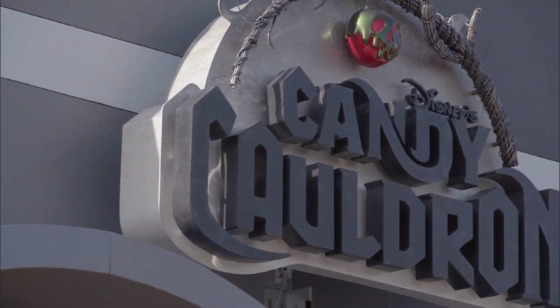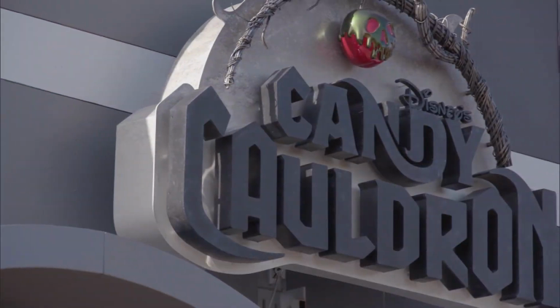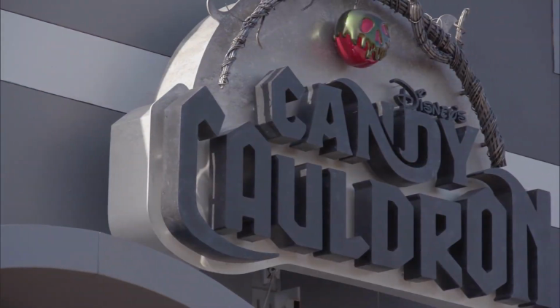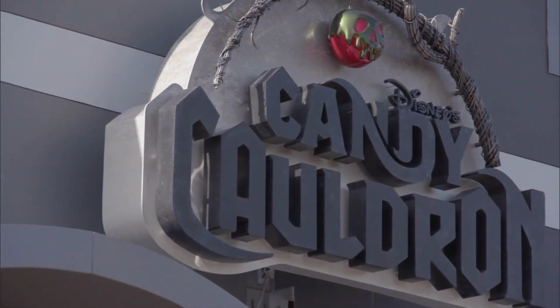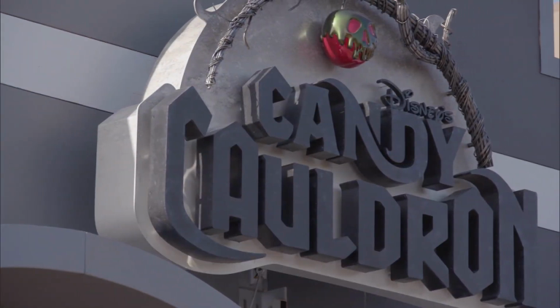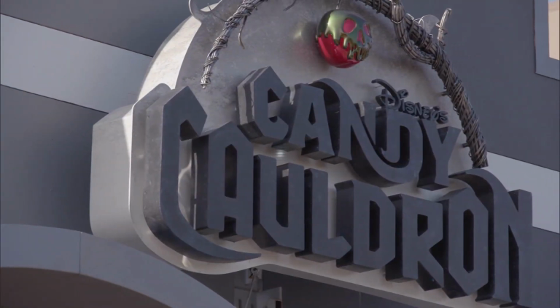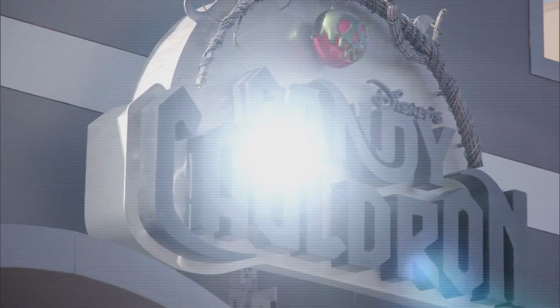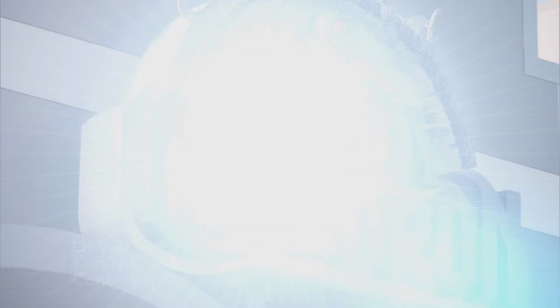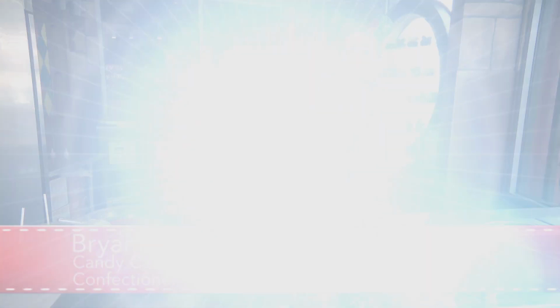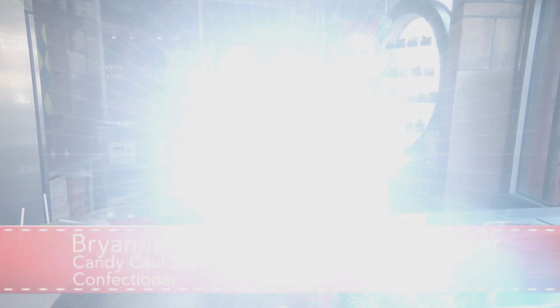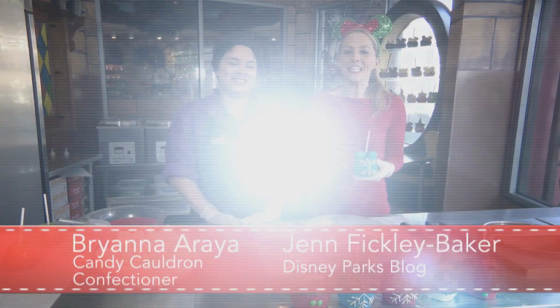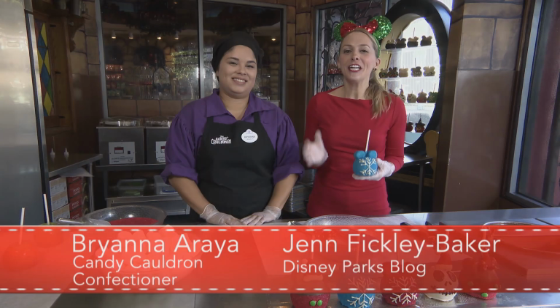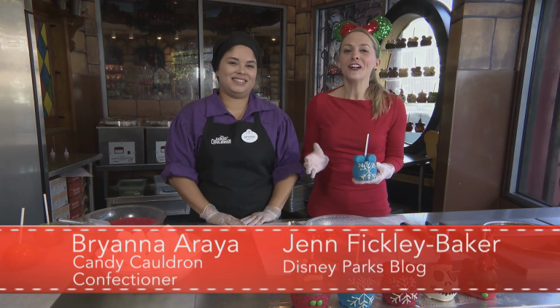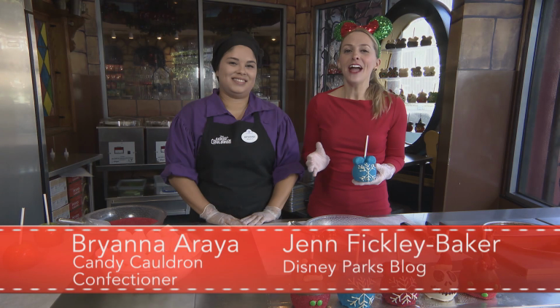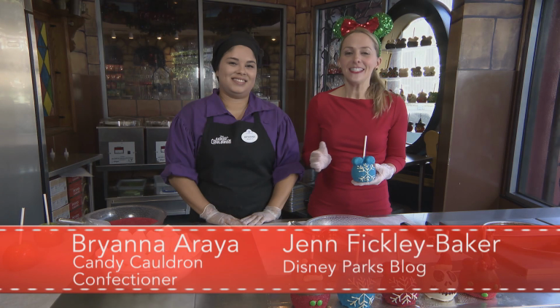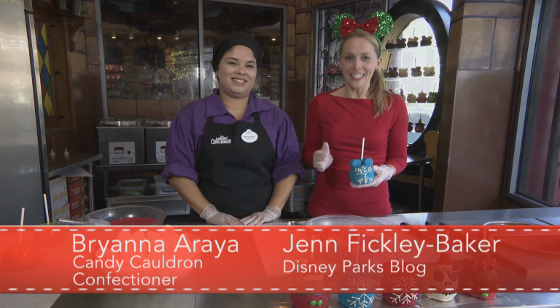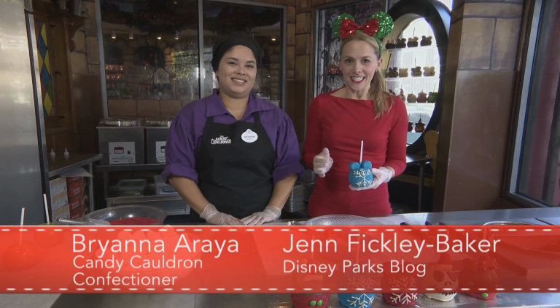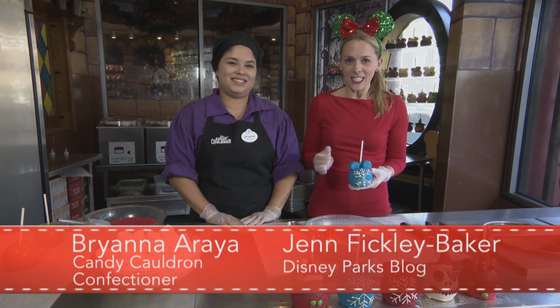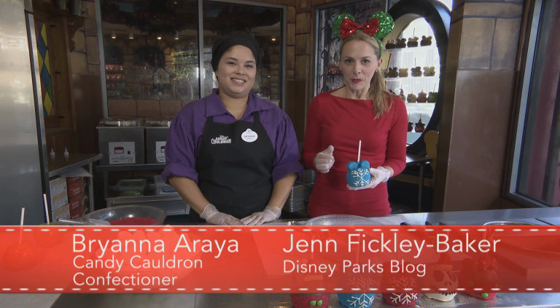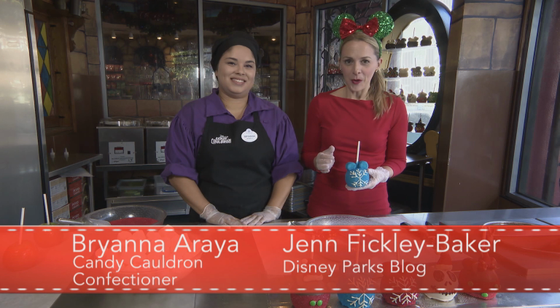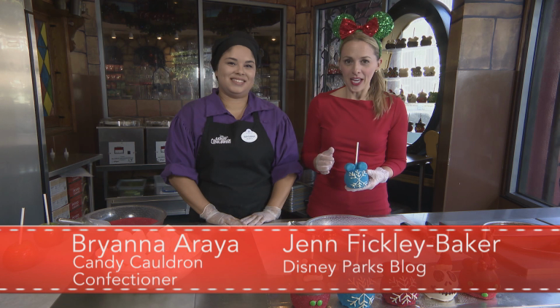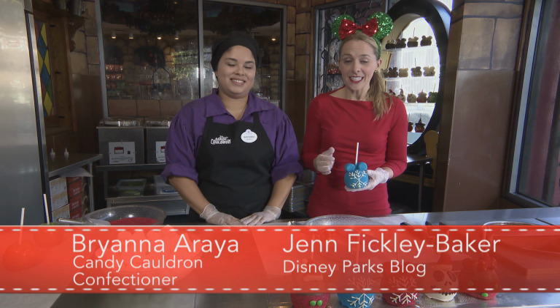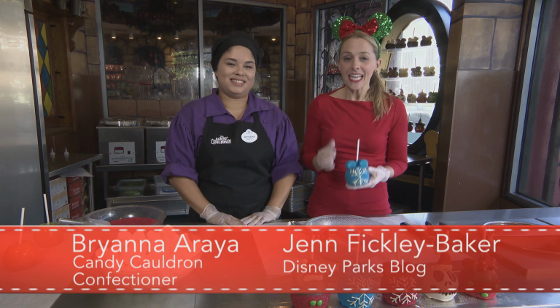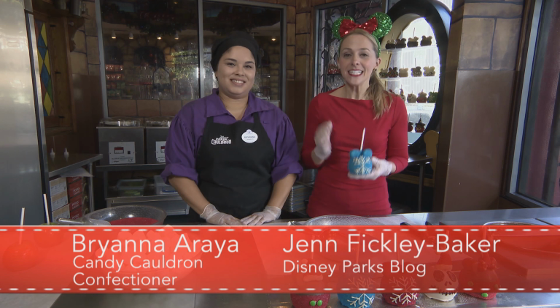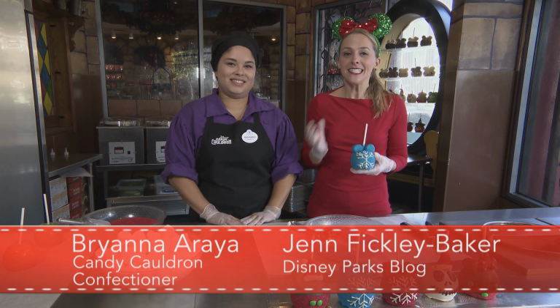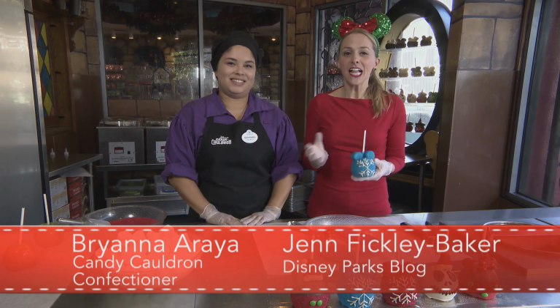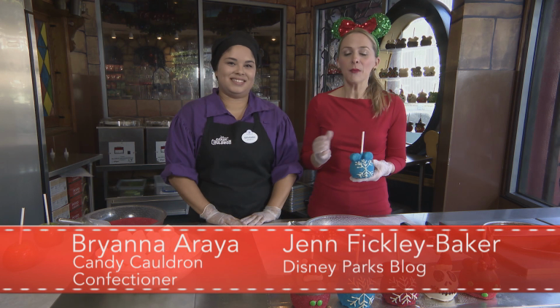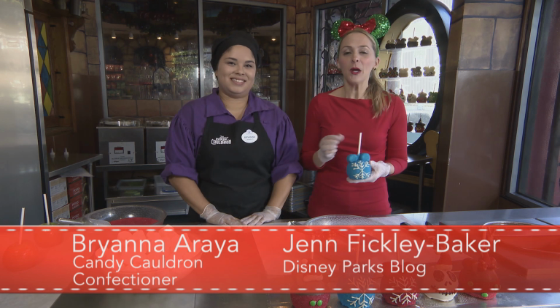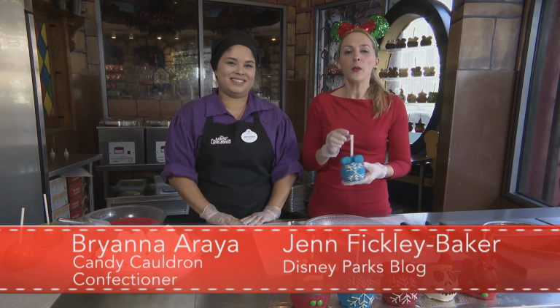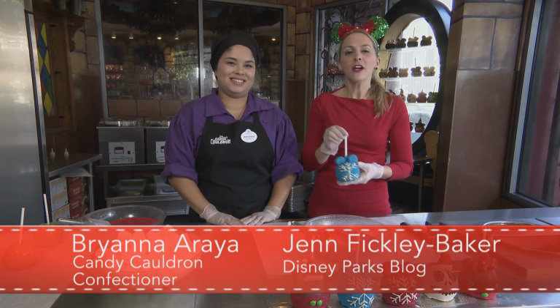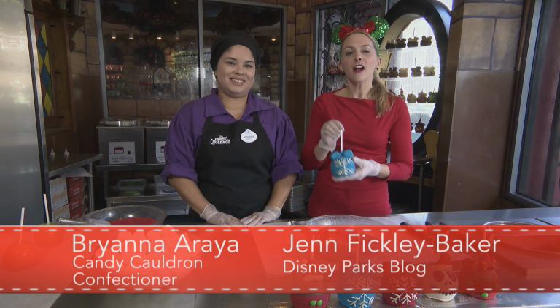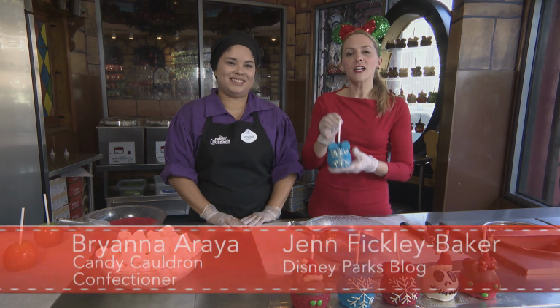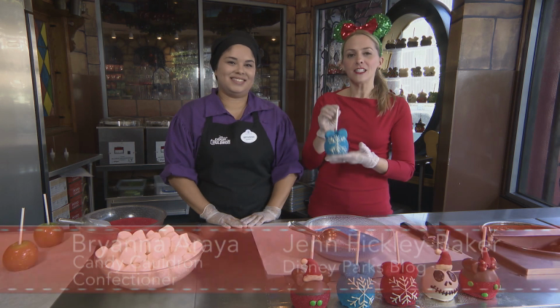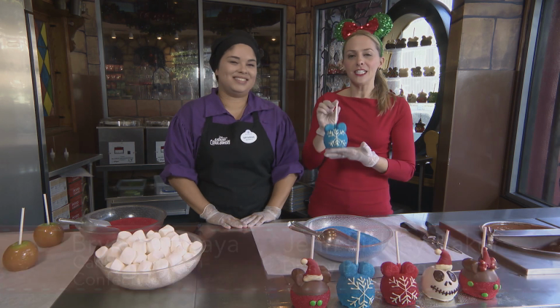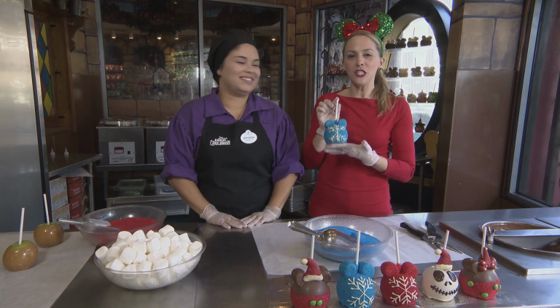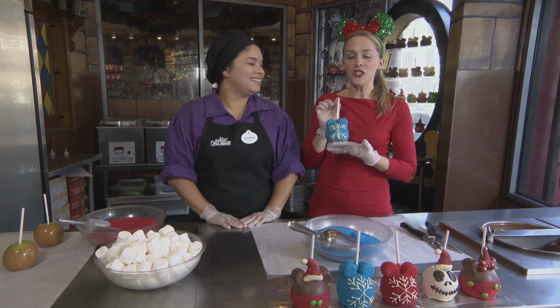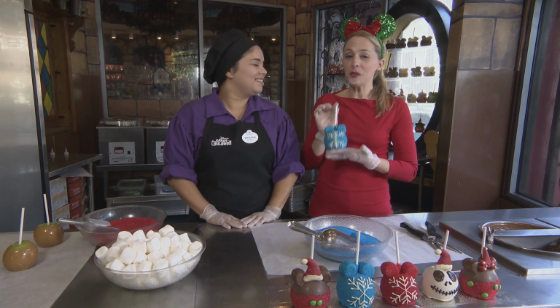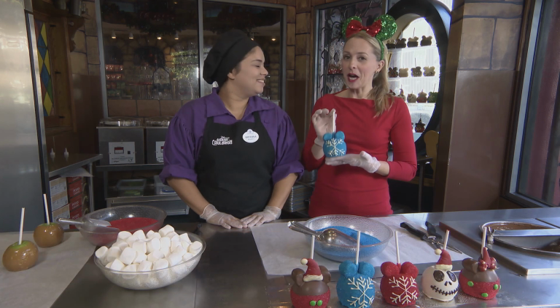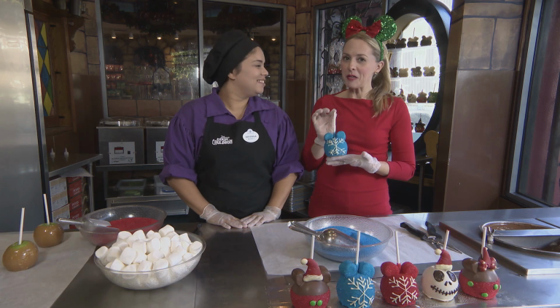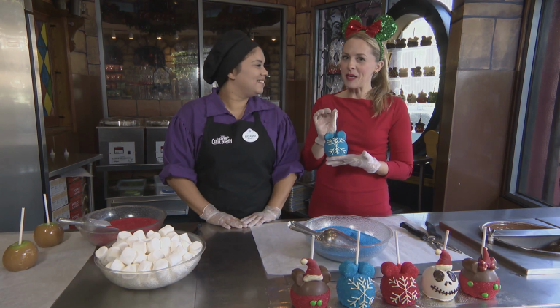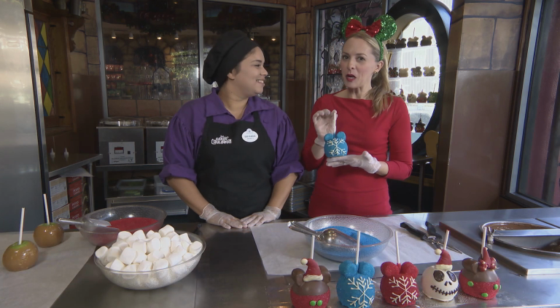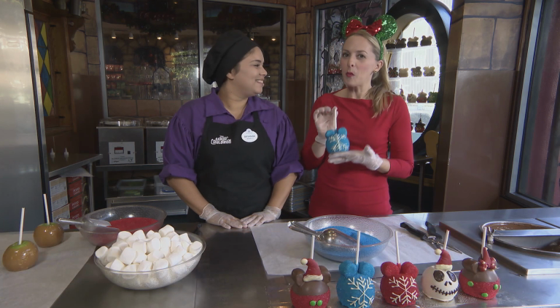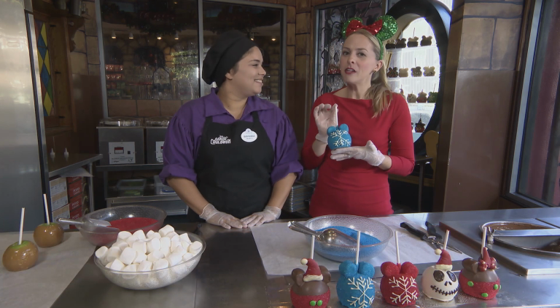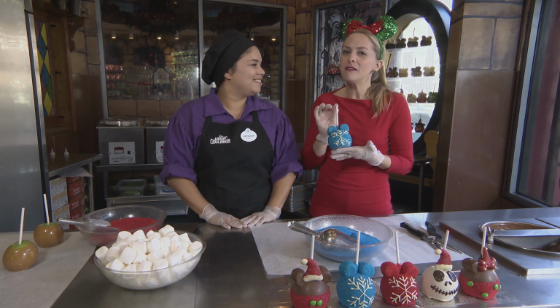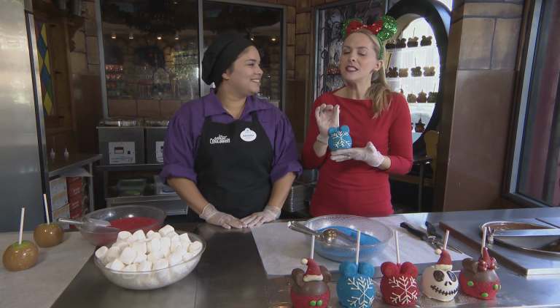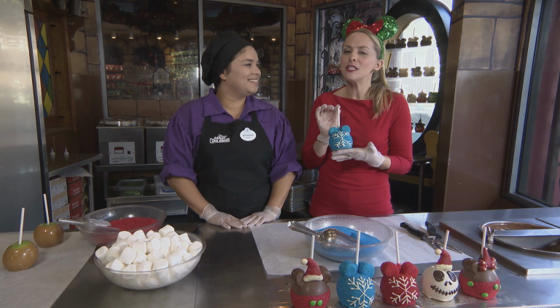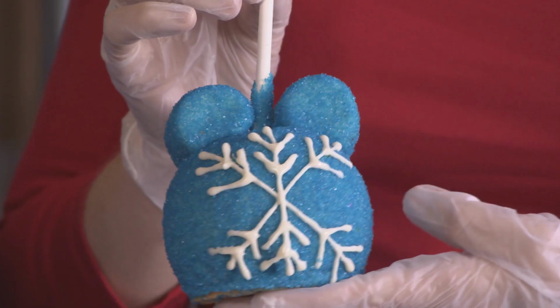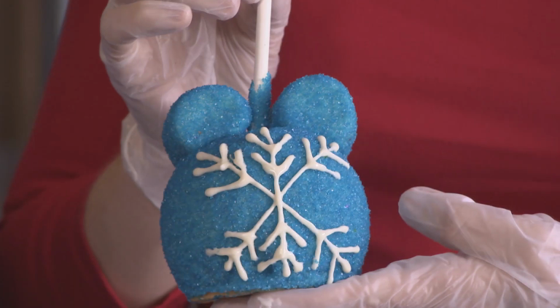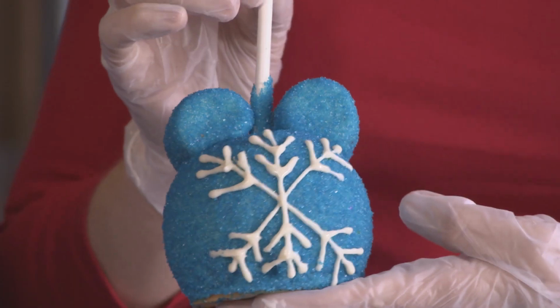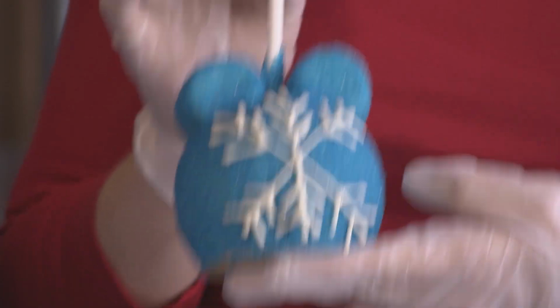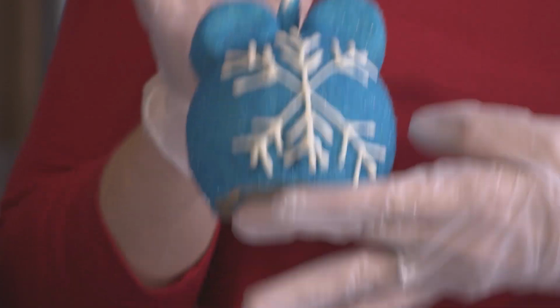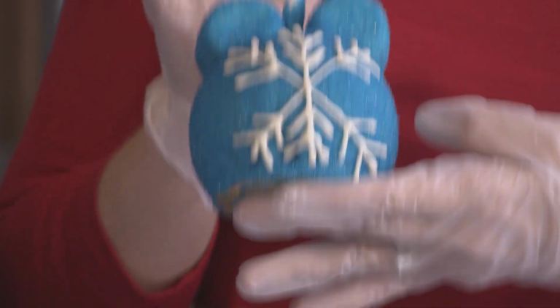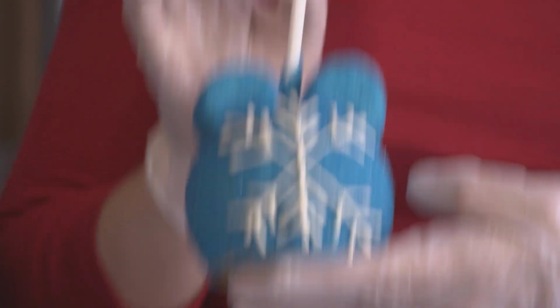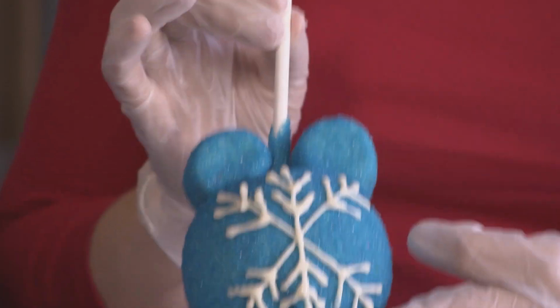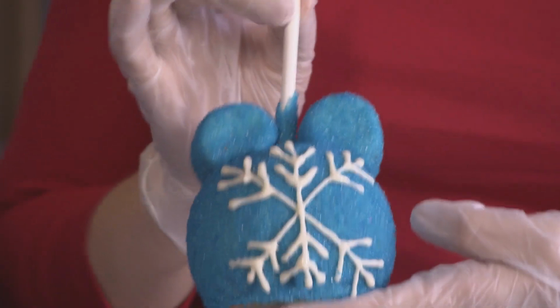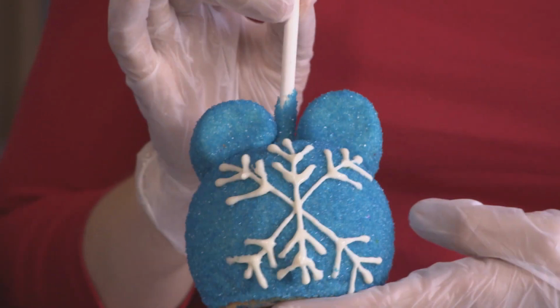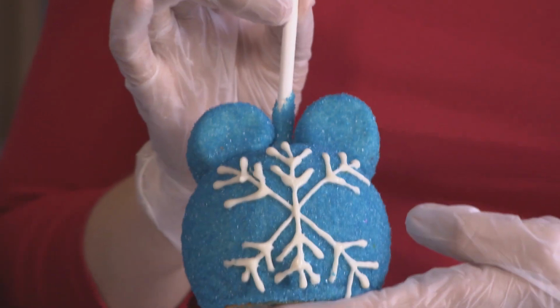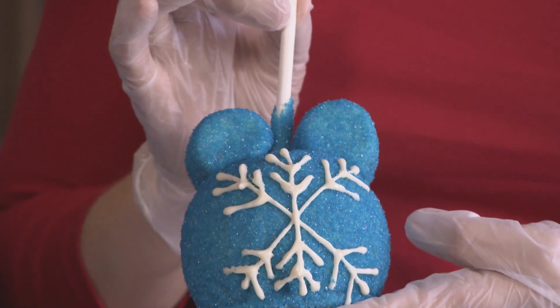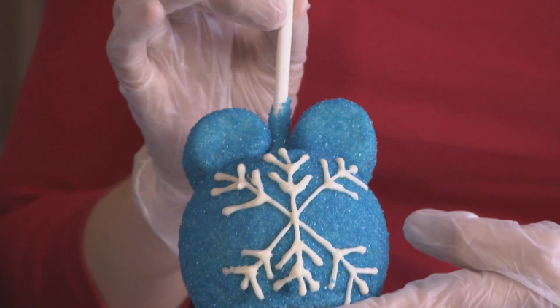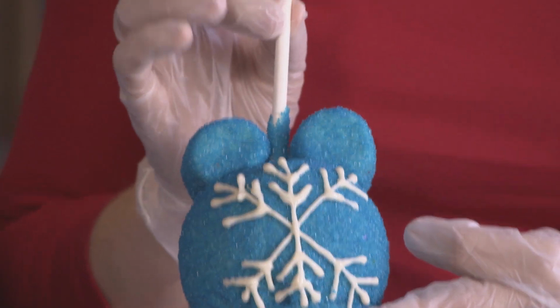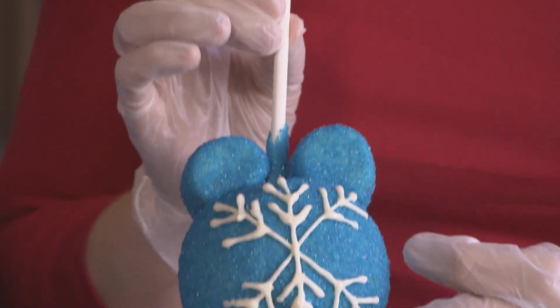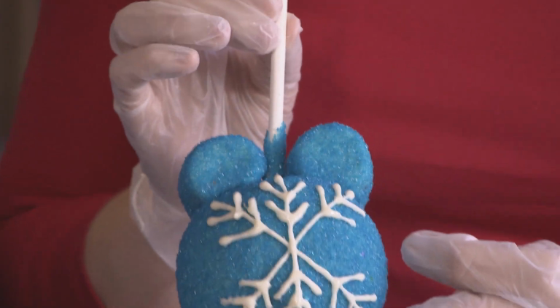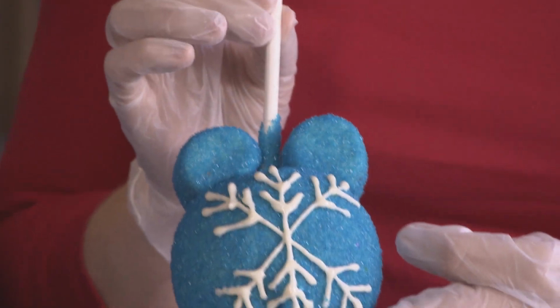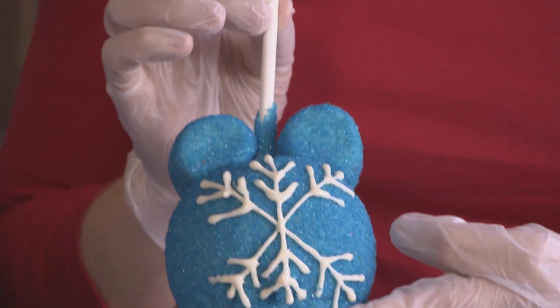It's the holiday season here at Disney Springs, and to celebrate we are going to teach you how to make one of these adorable snowflake candy apples.